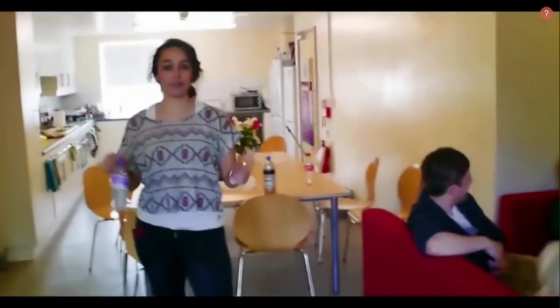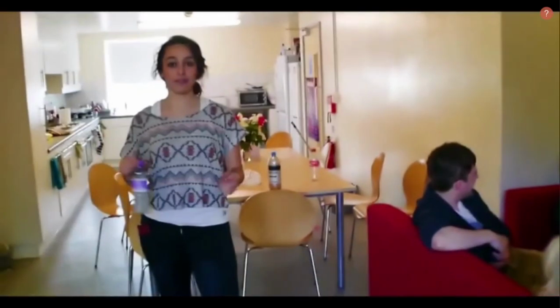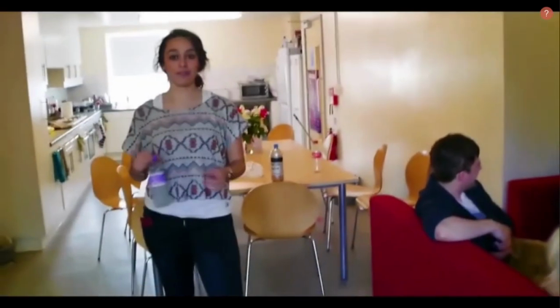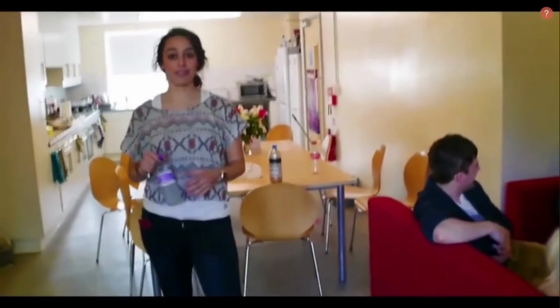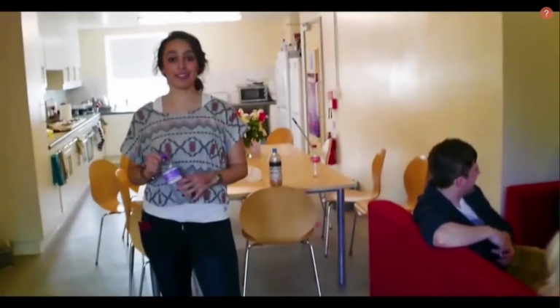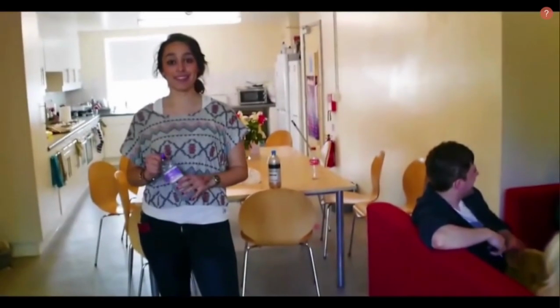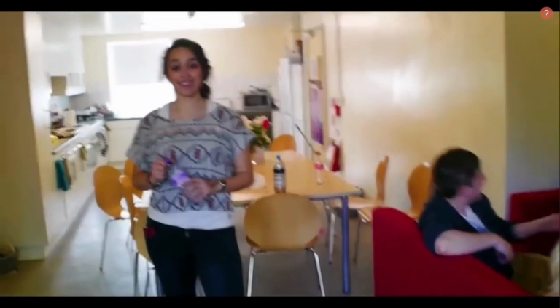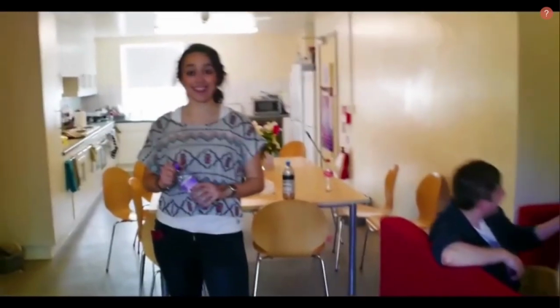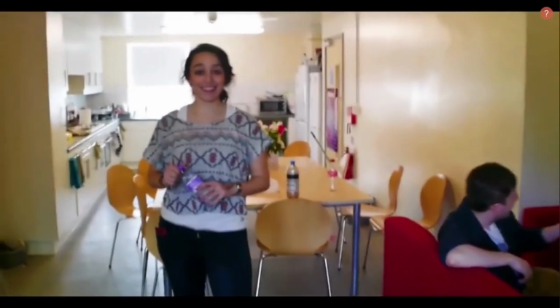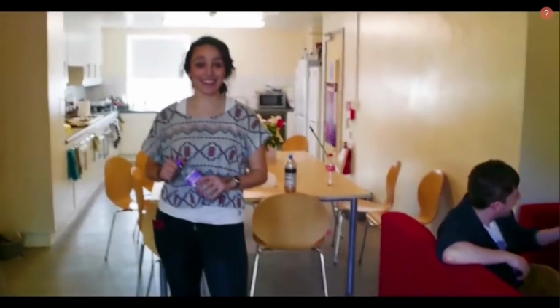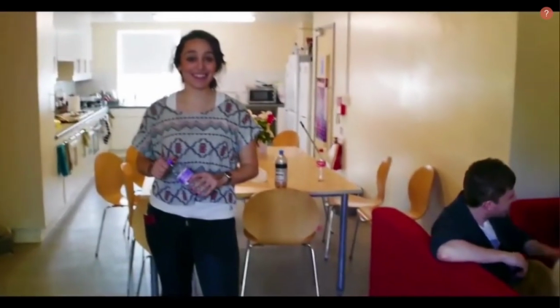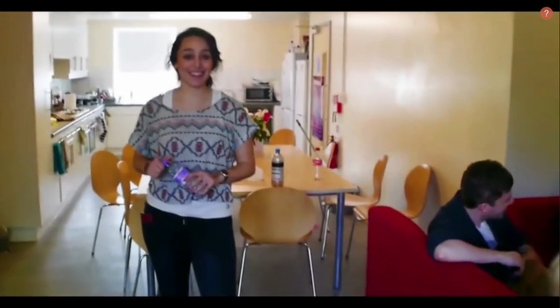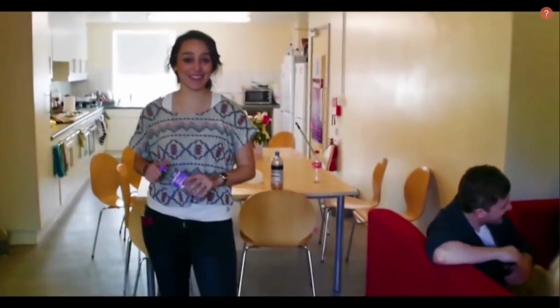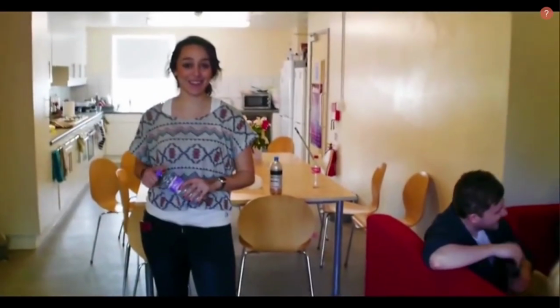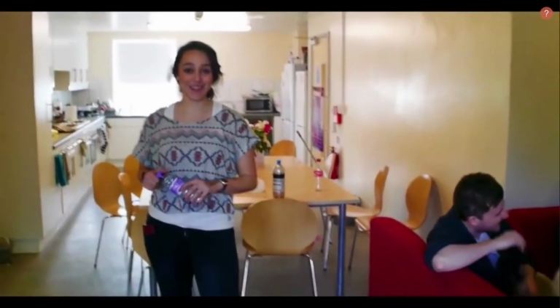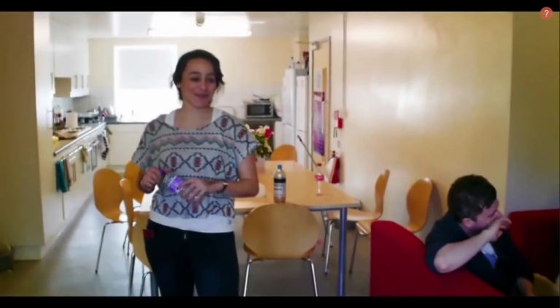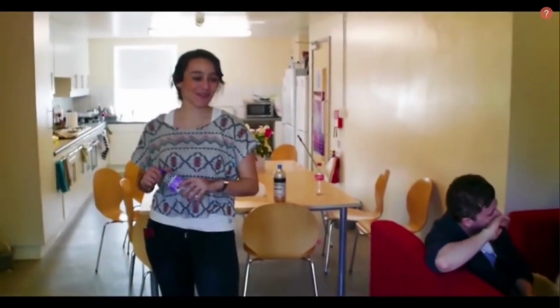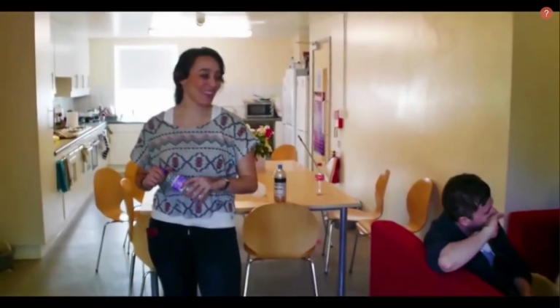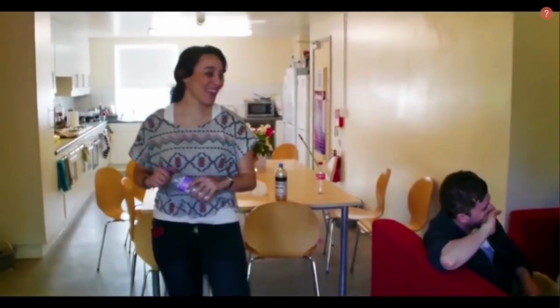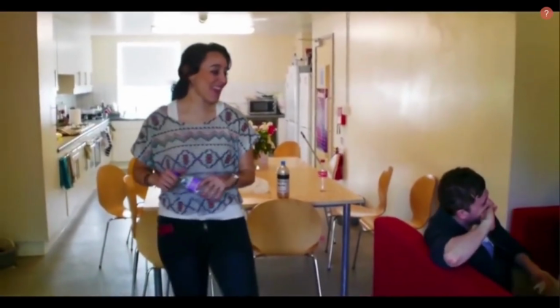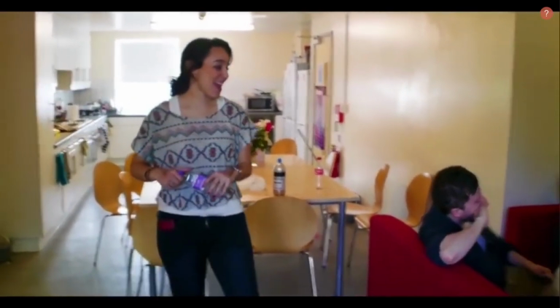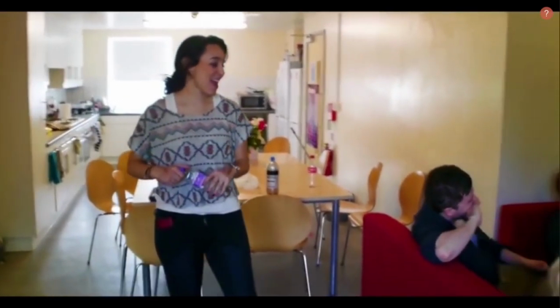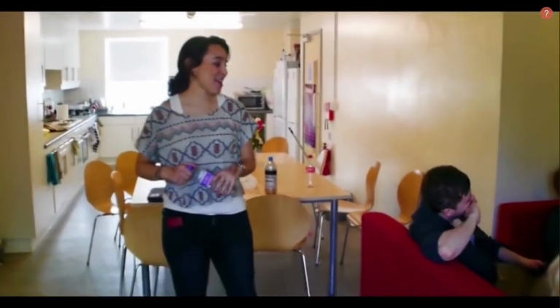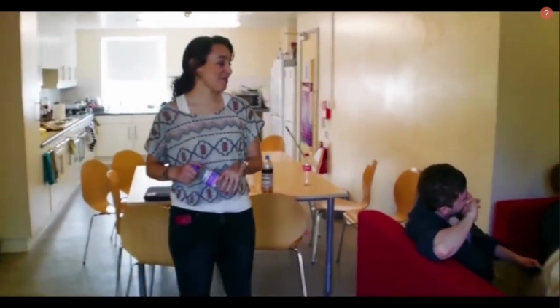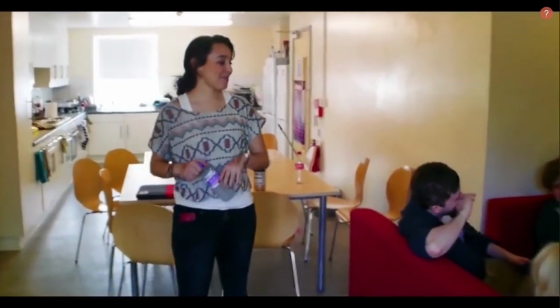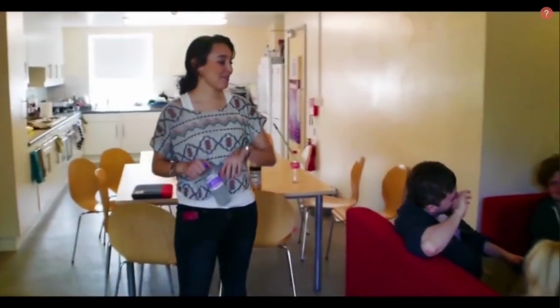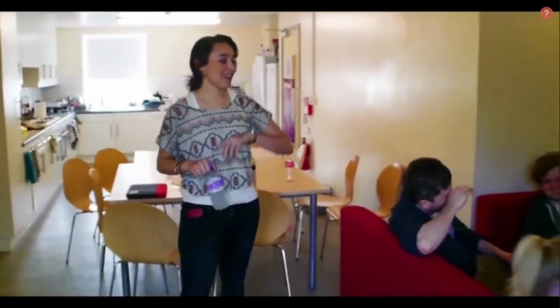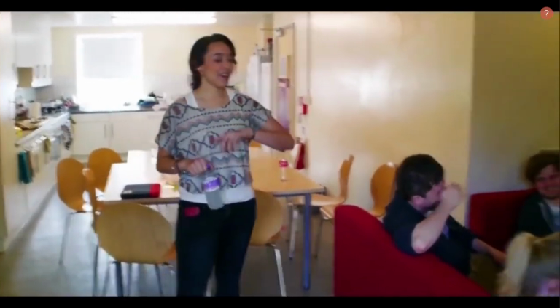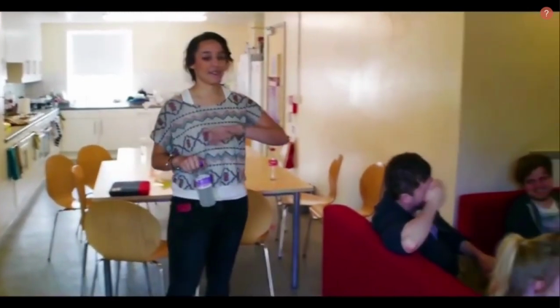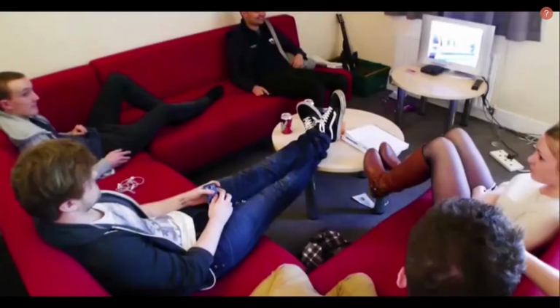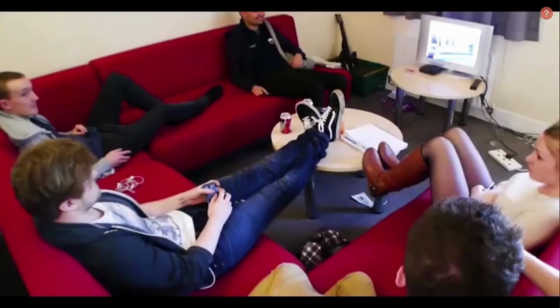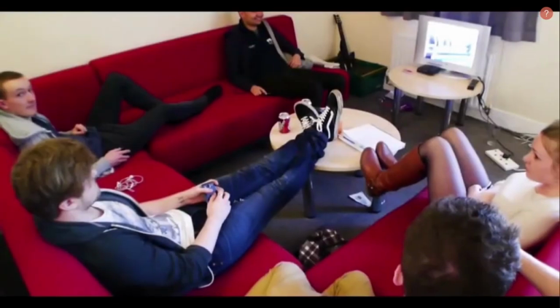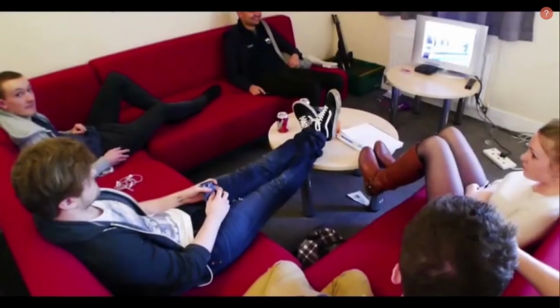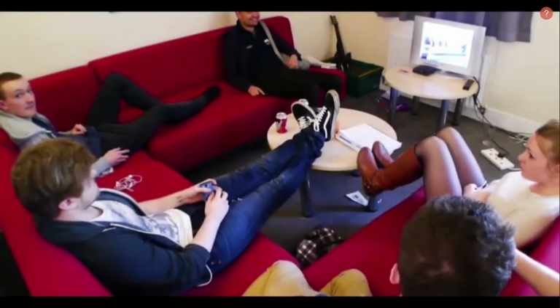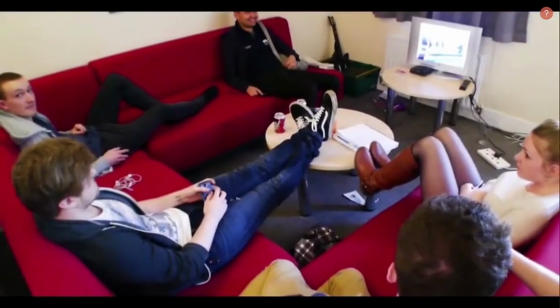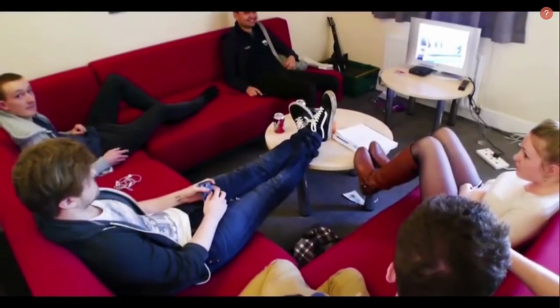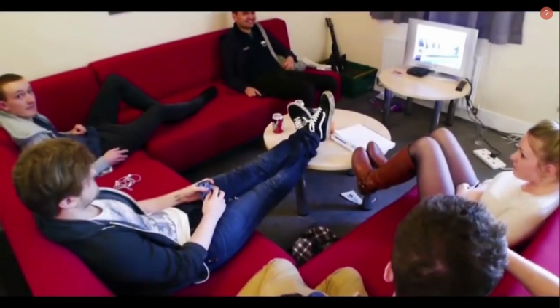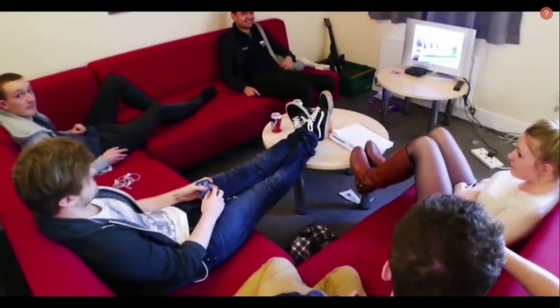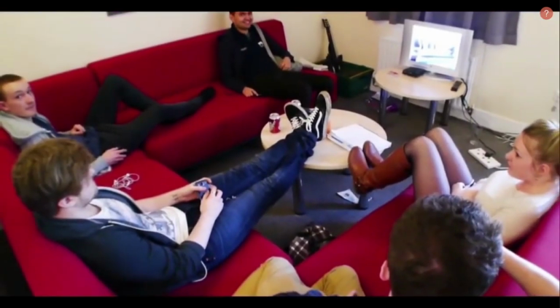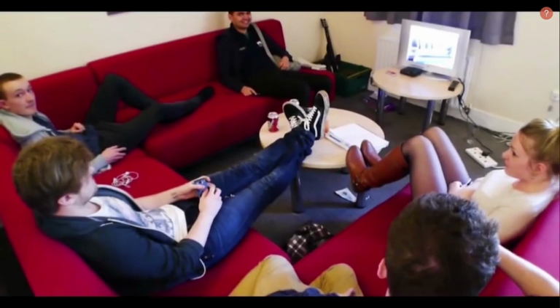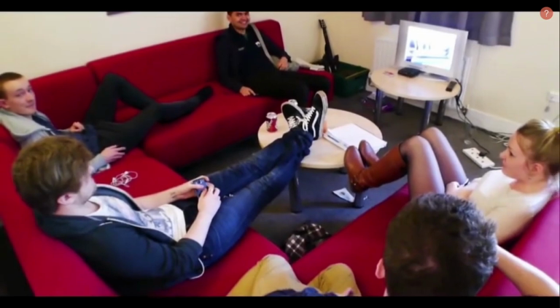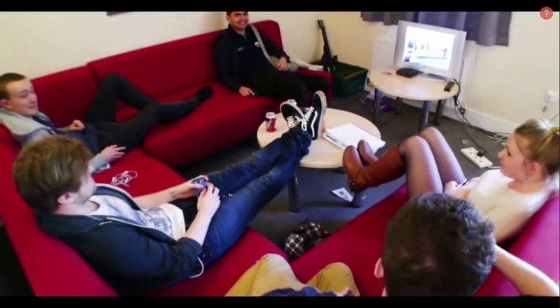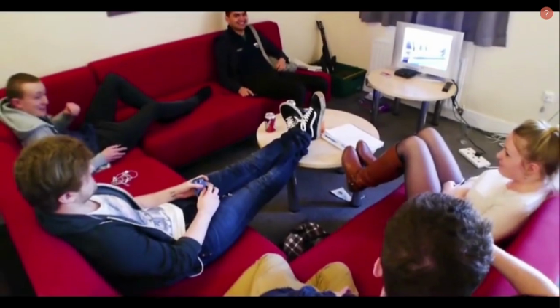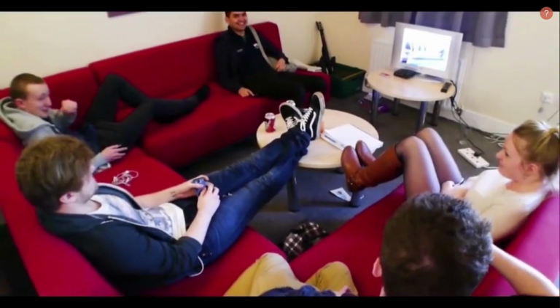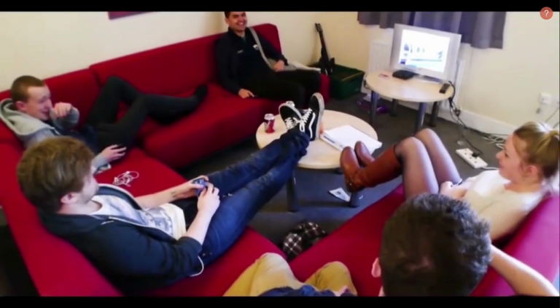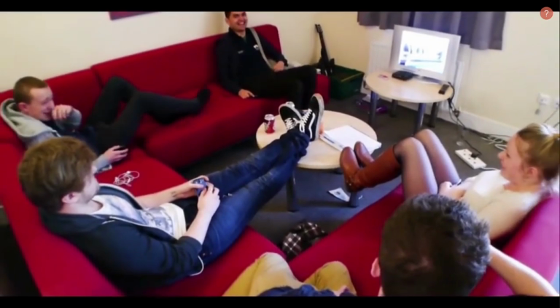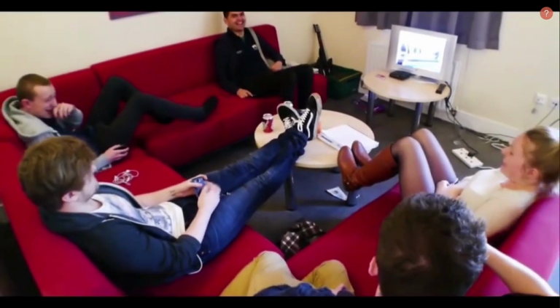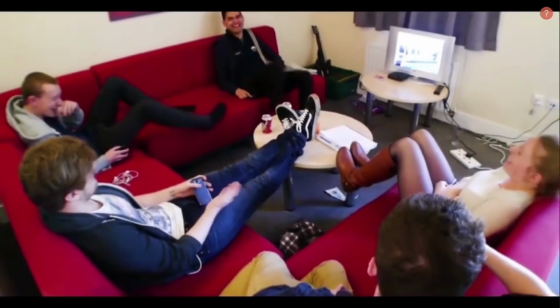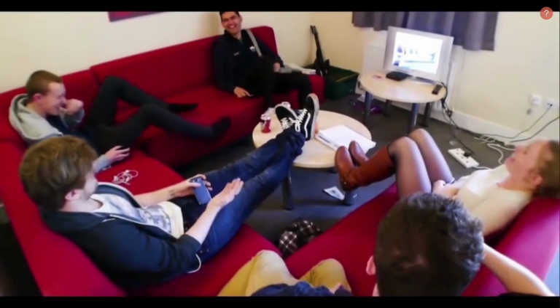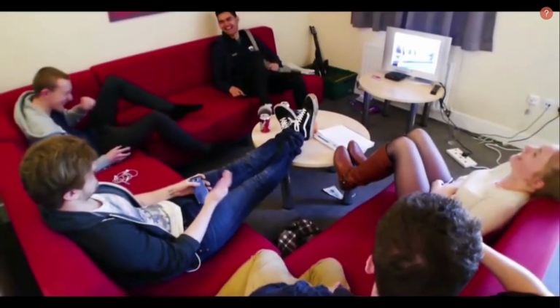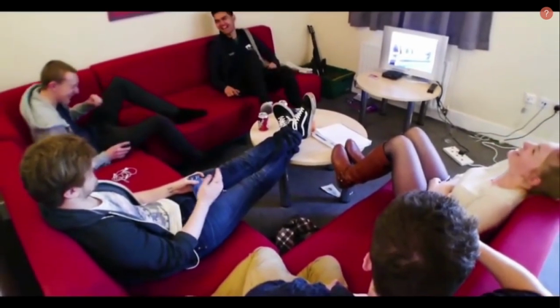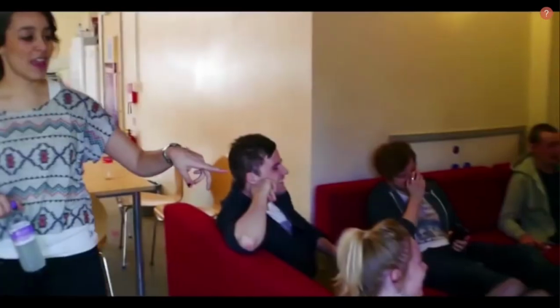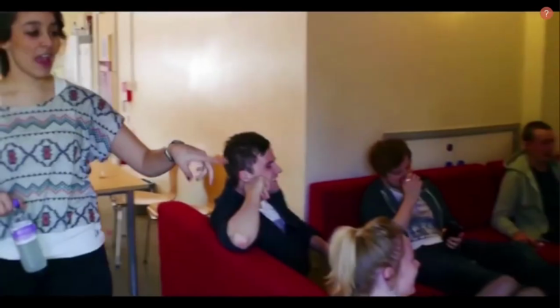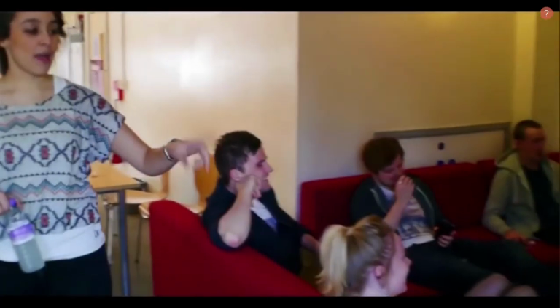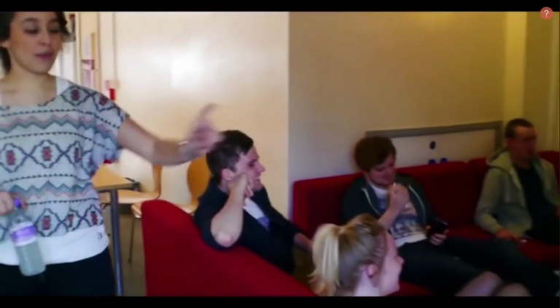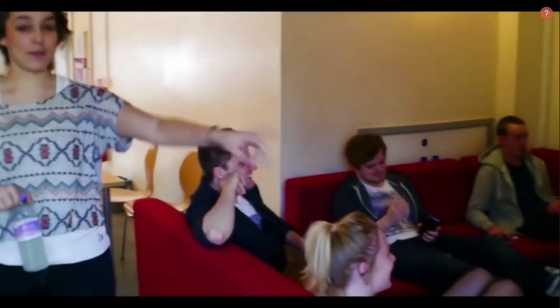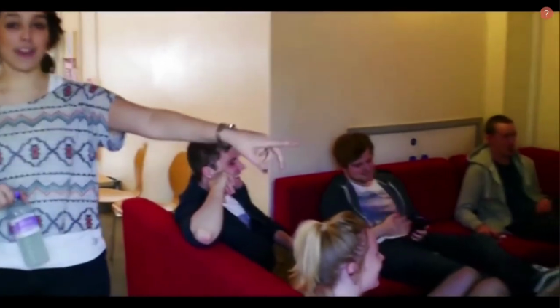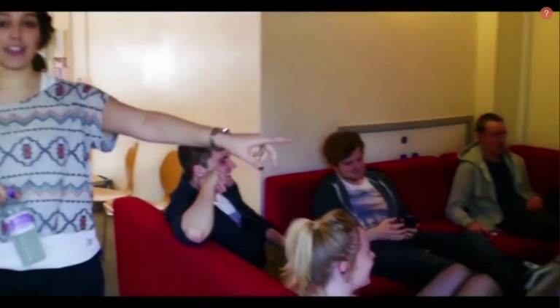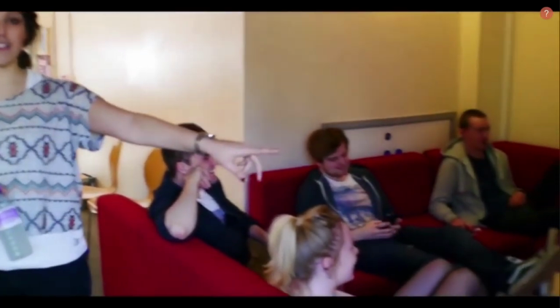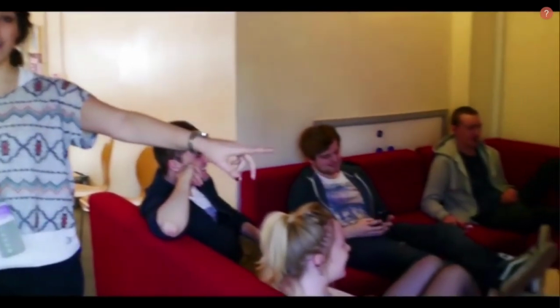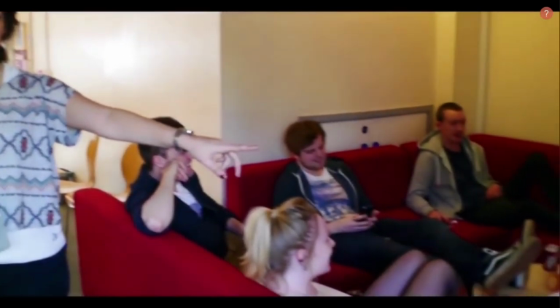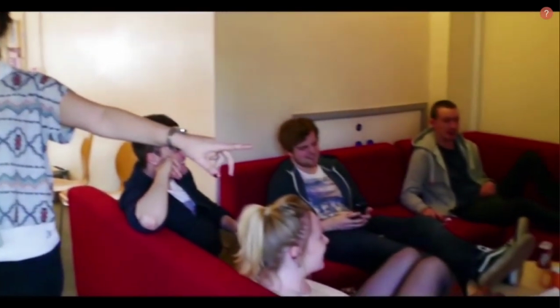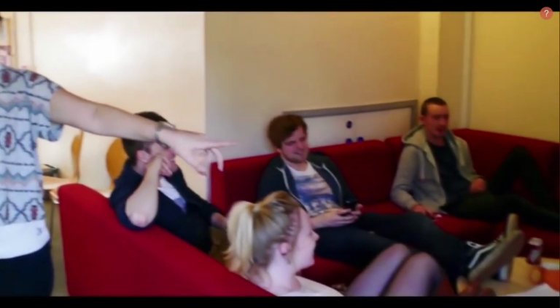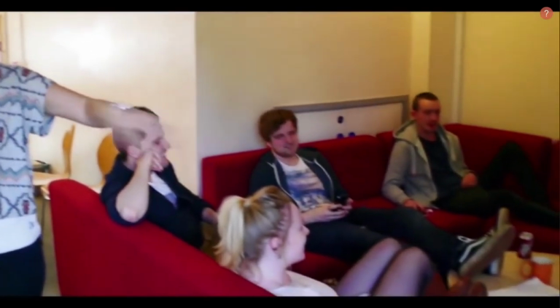This is the townhouse living room and there are sofas over here, a couple of tables and we've provided a TV.